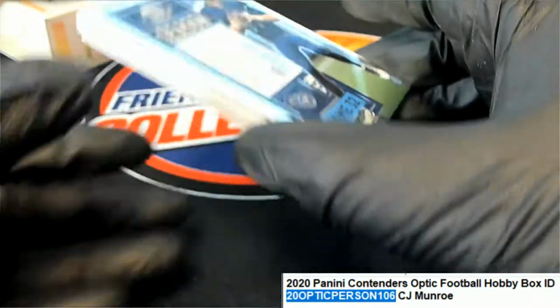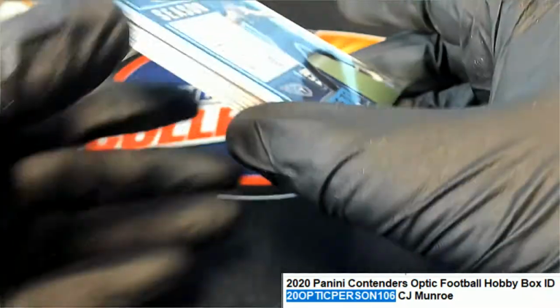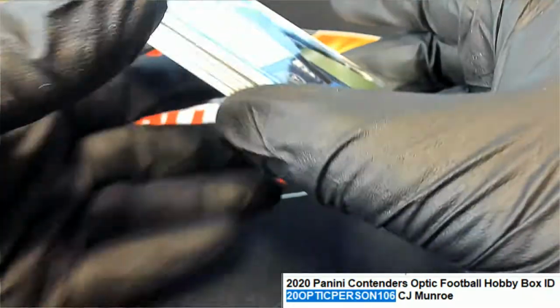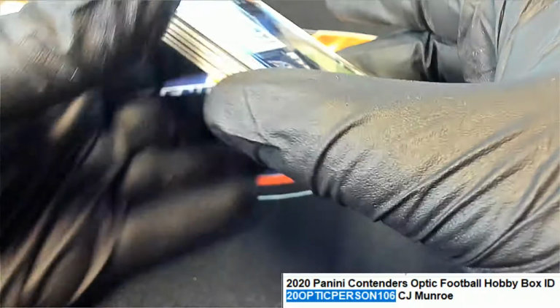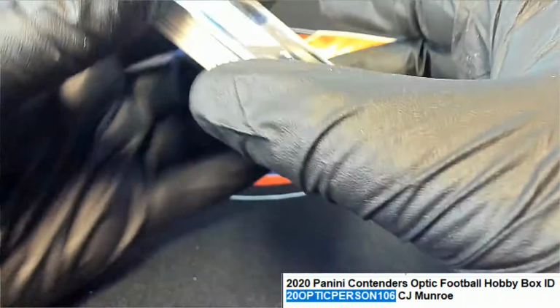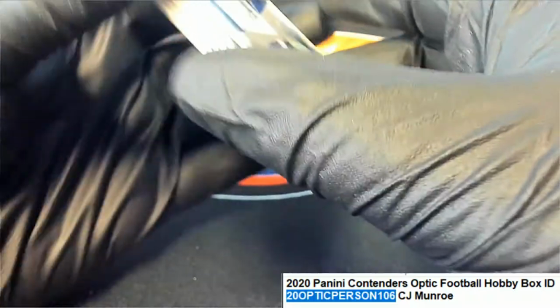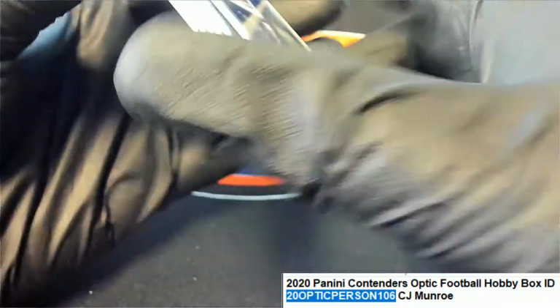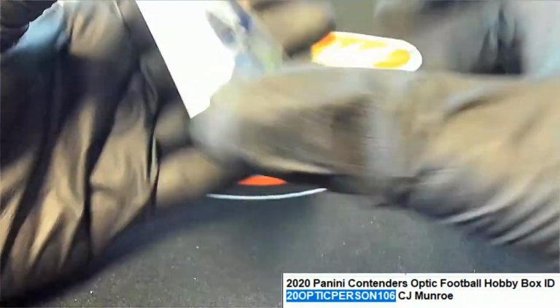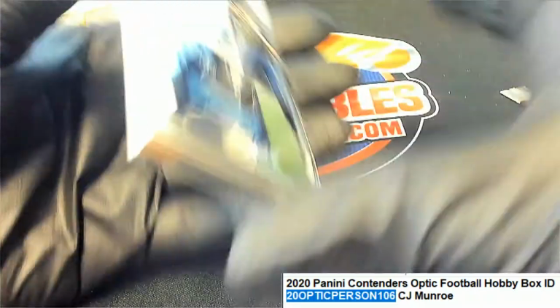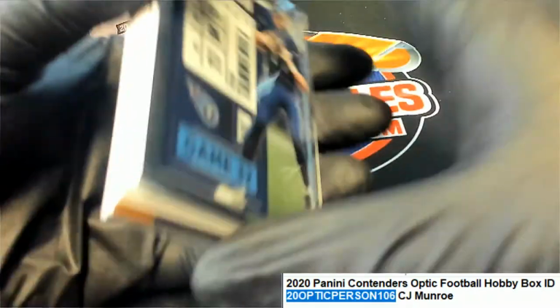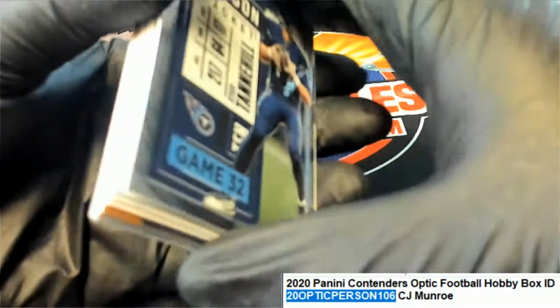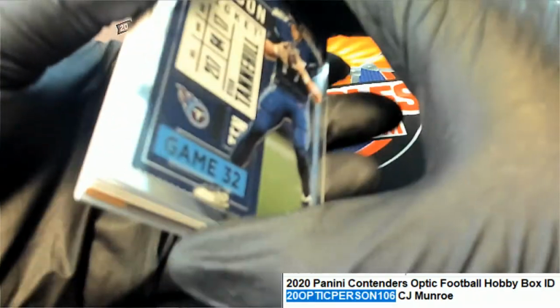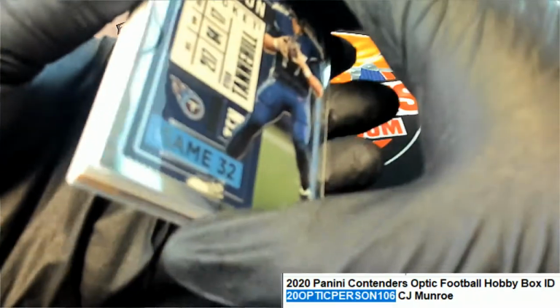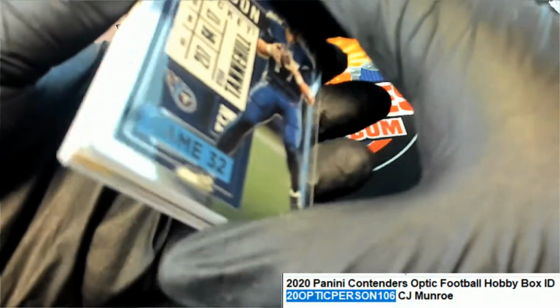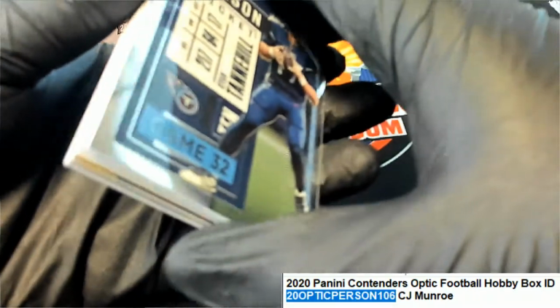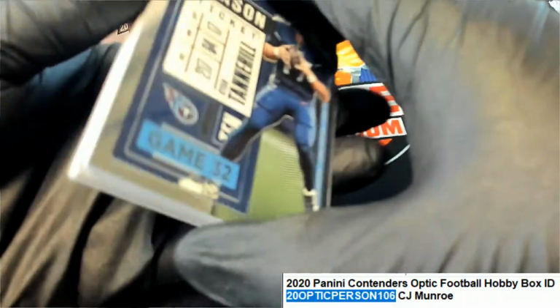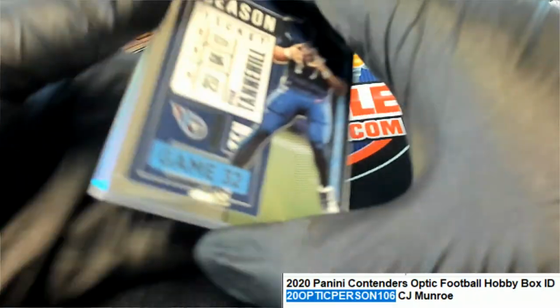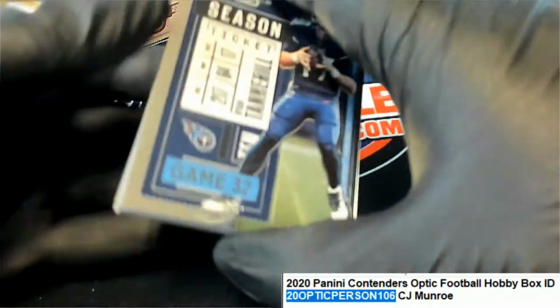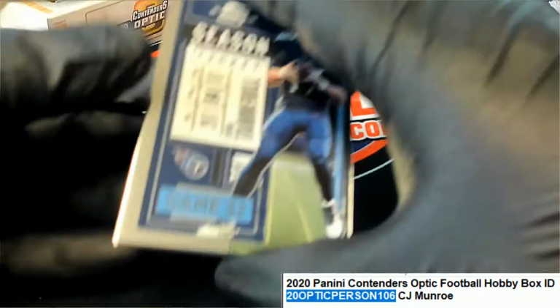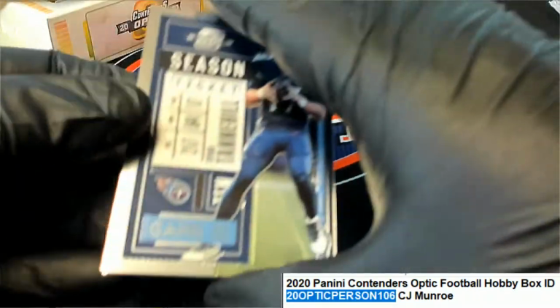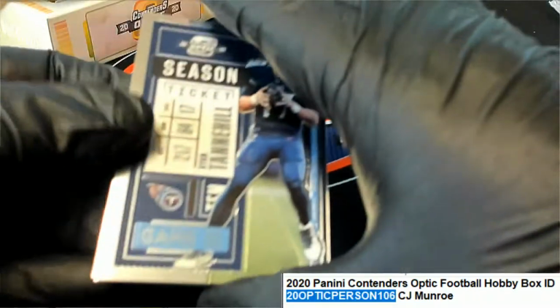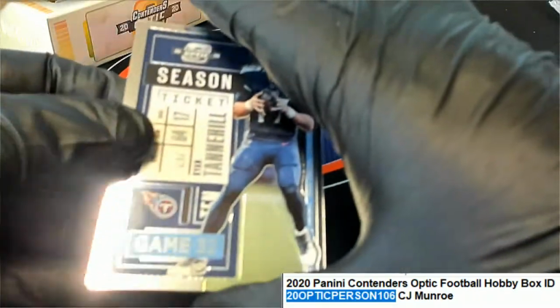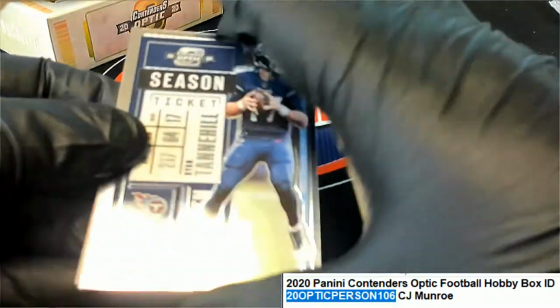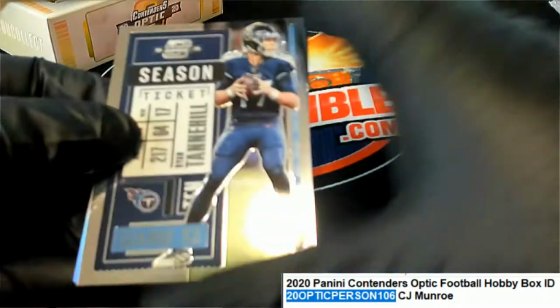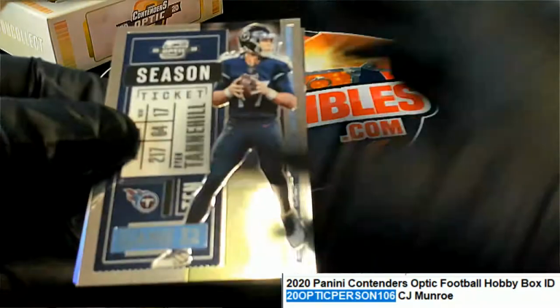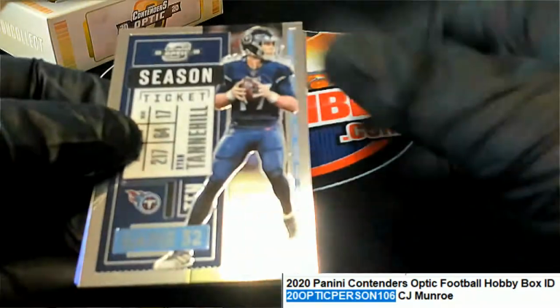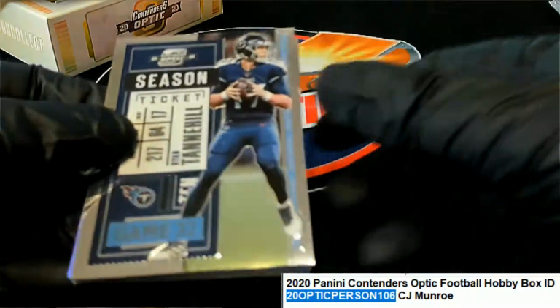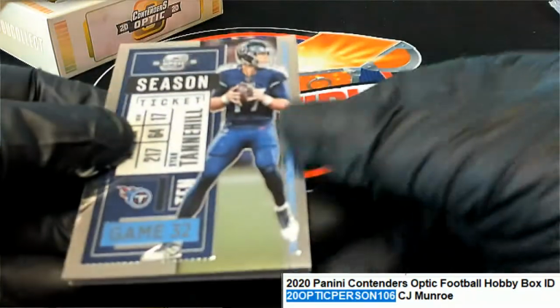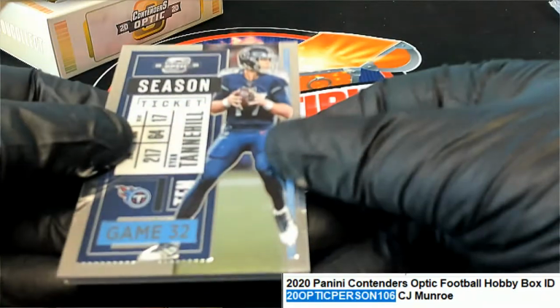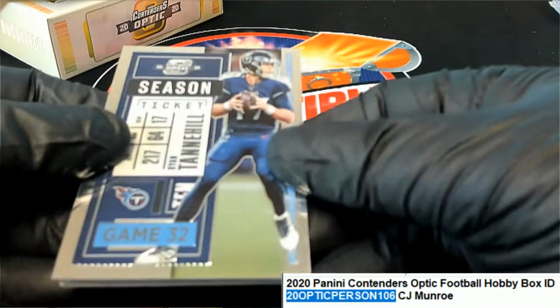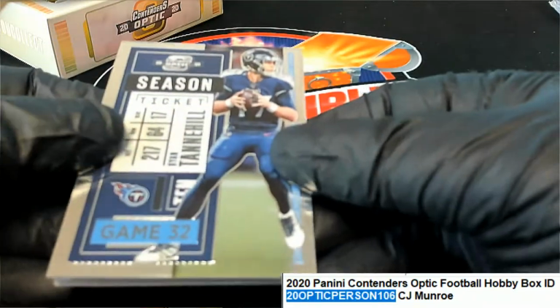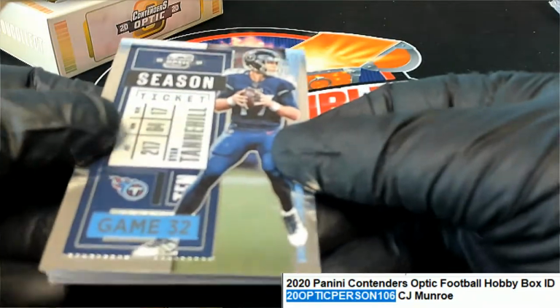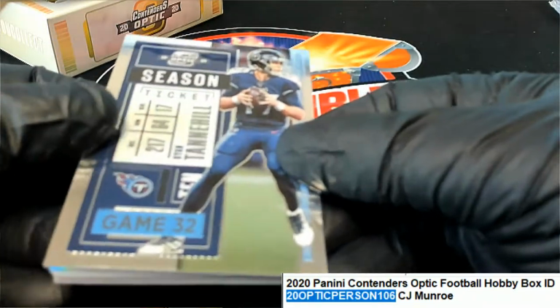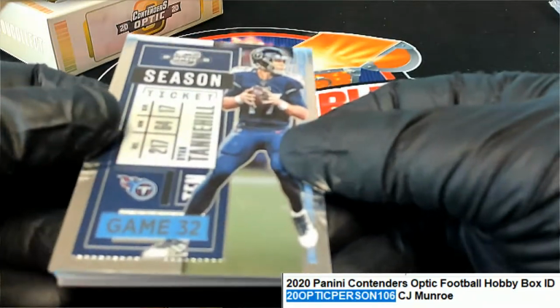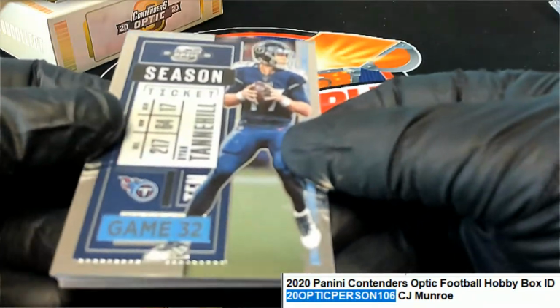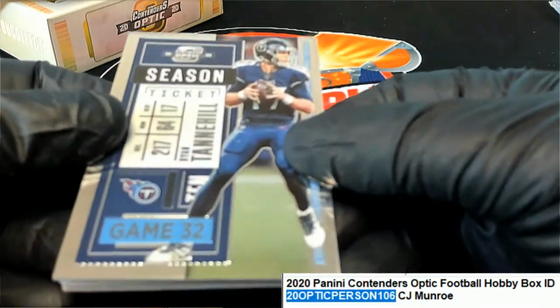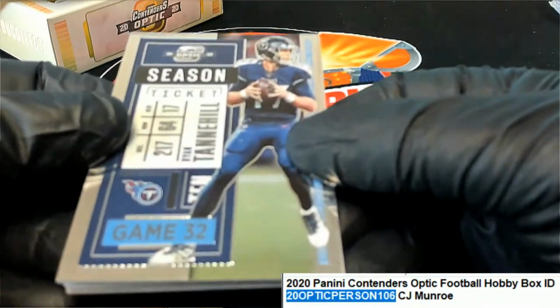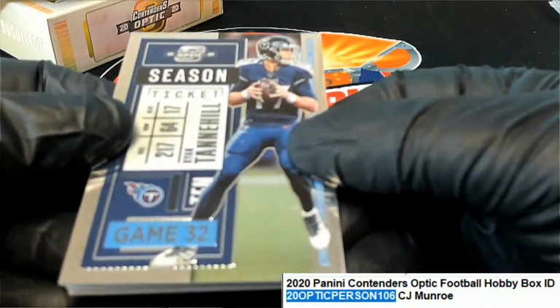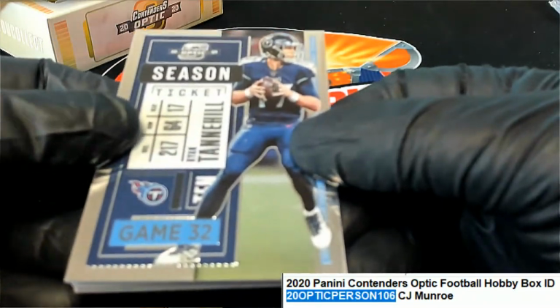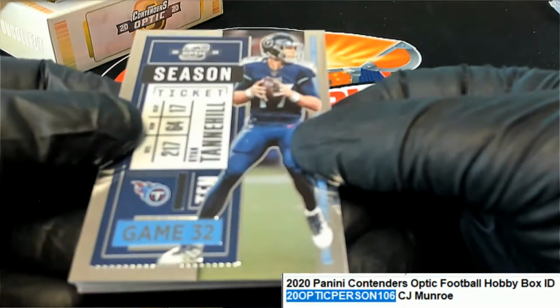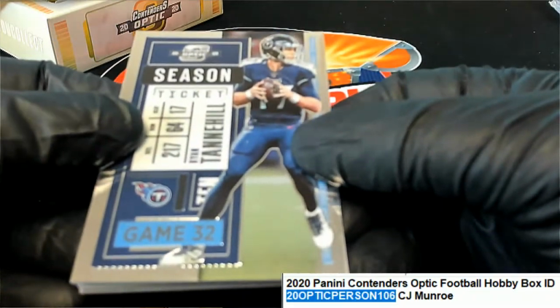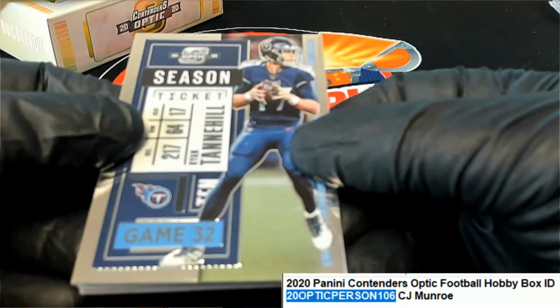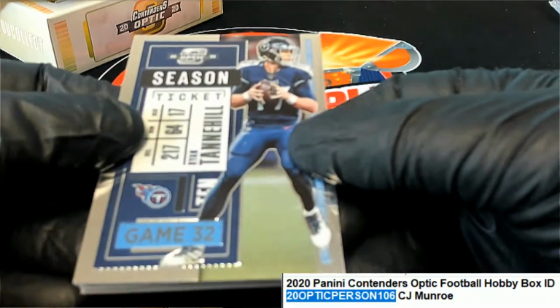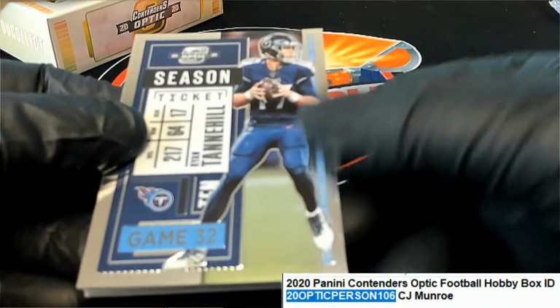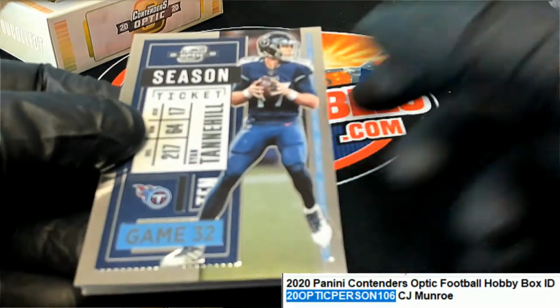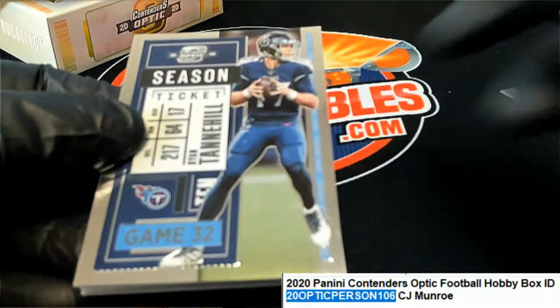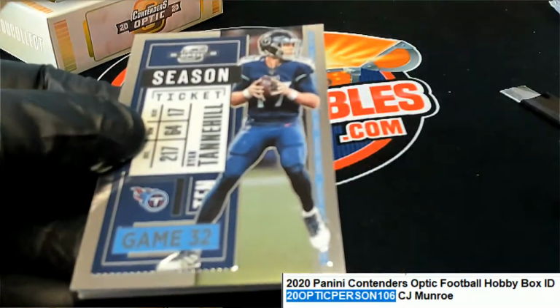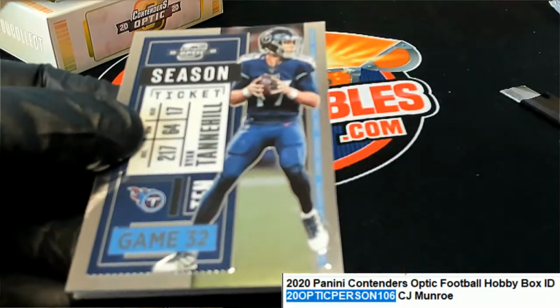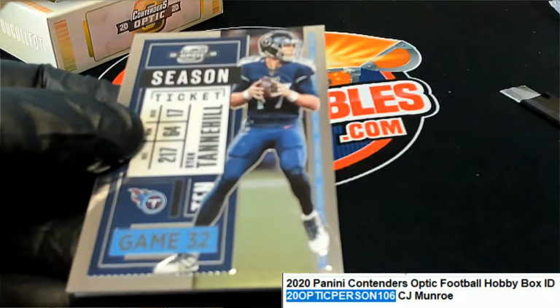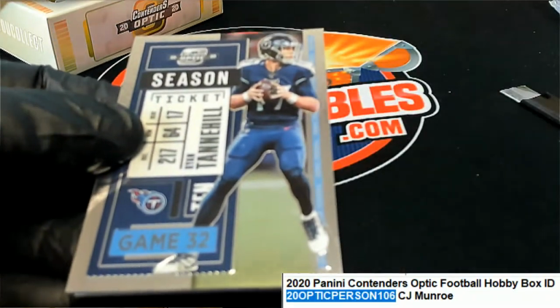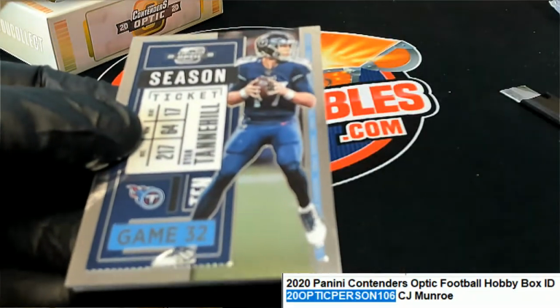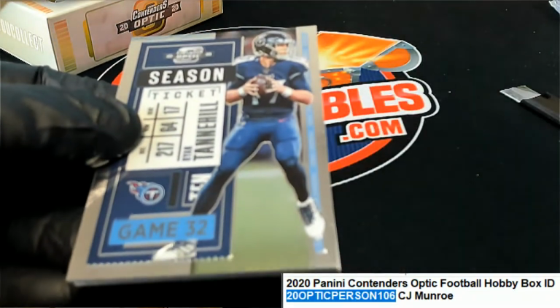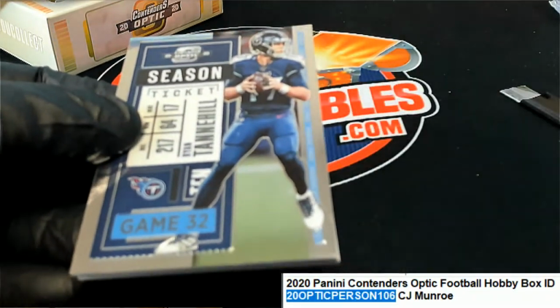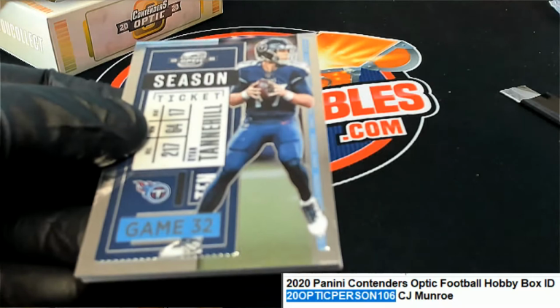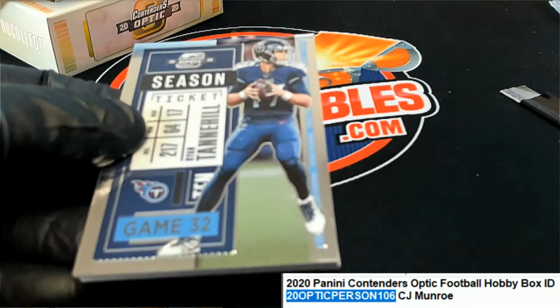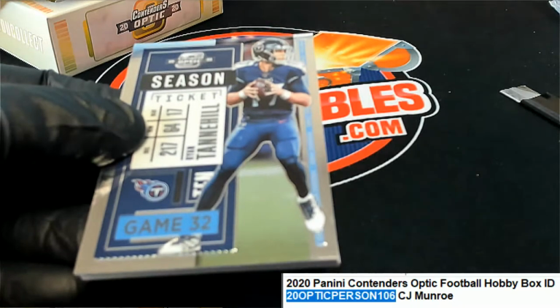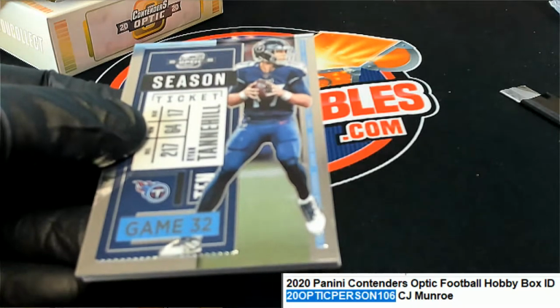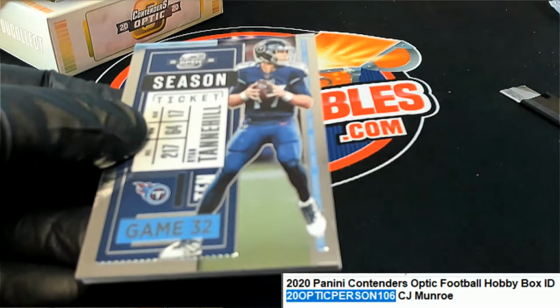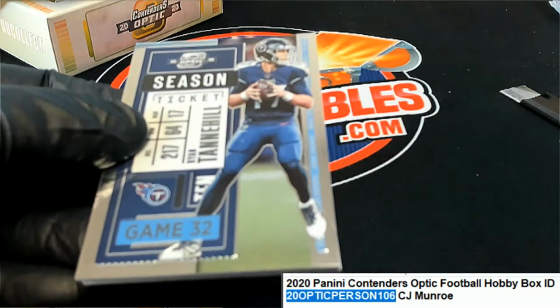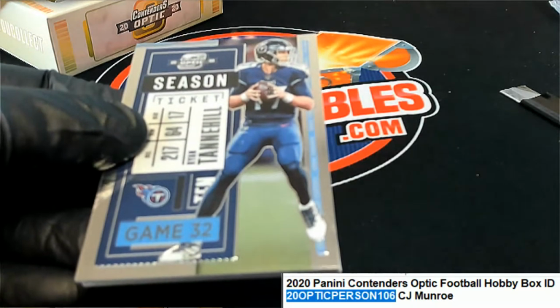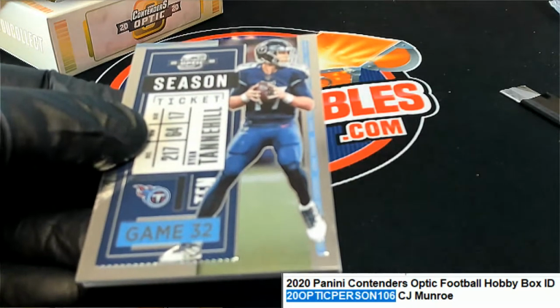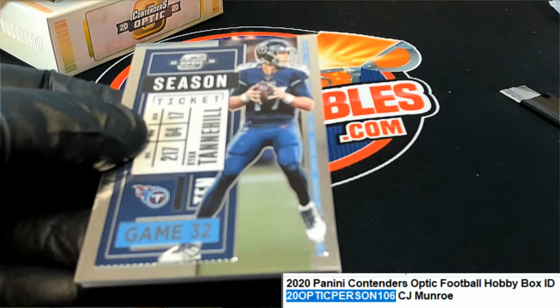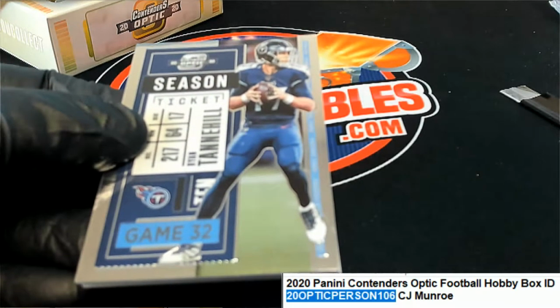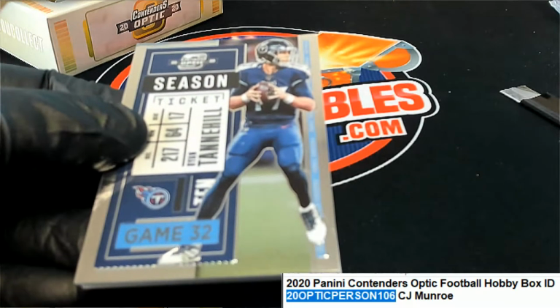Starting things off with a Tannehill. Ryan Tannehill ticket. Well, let's take it.